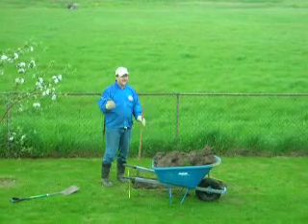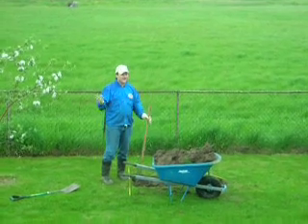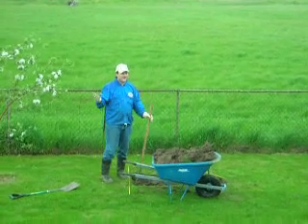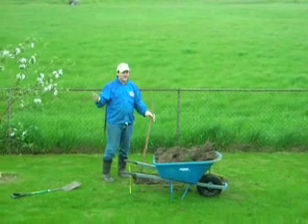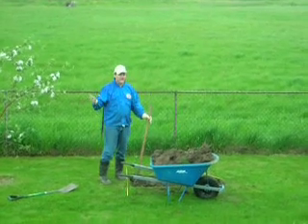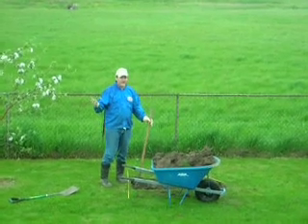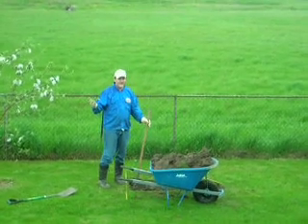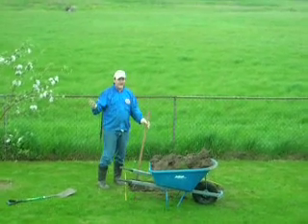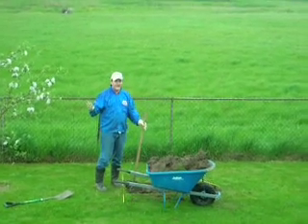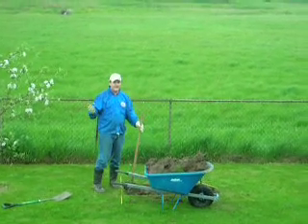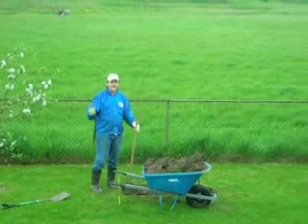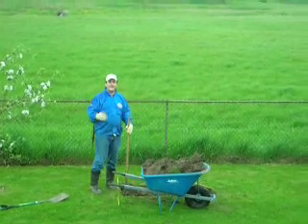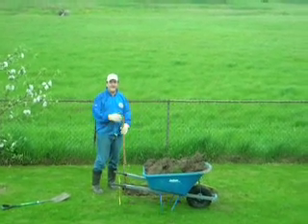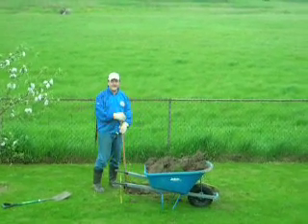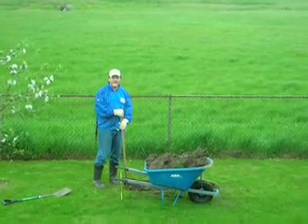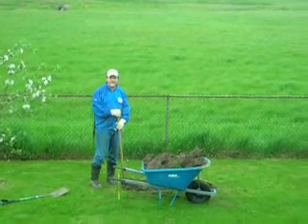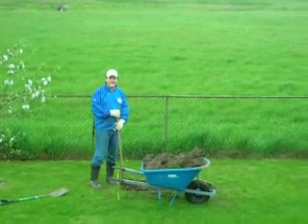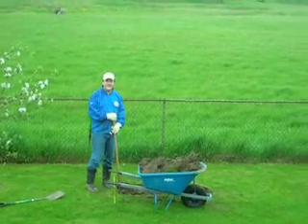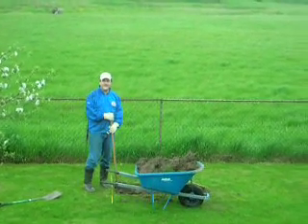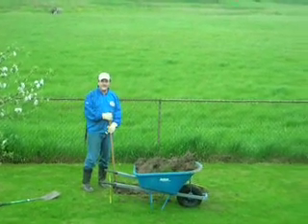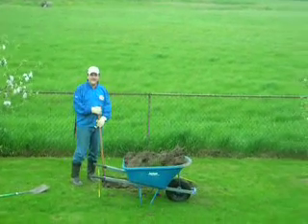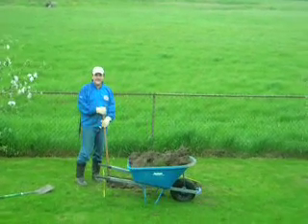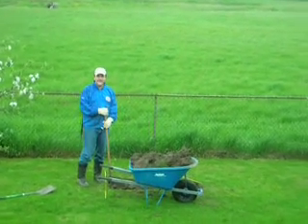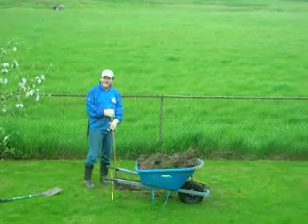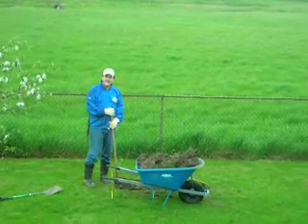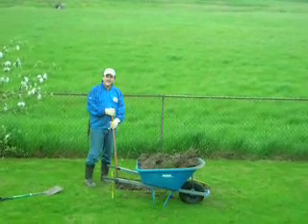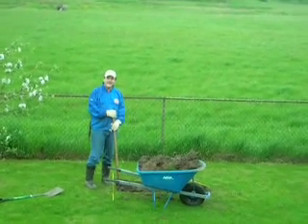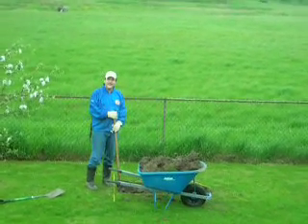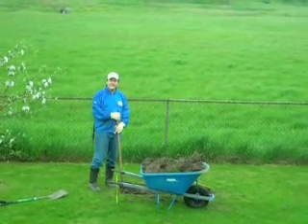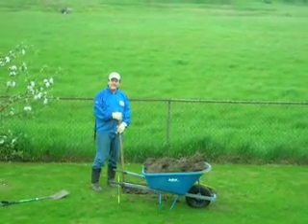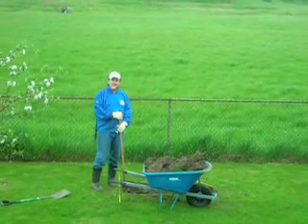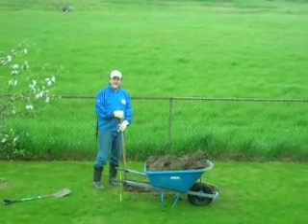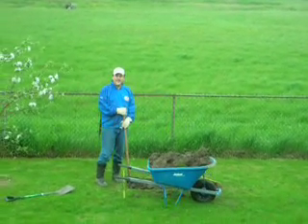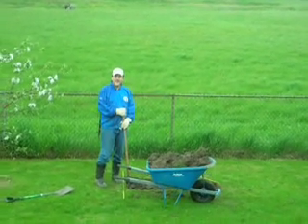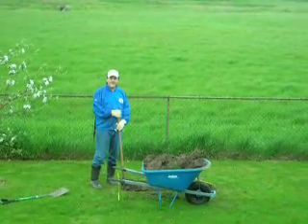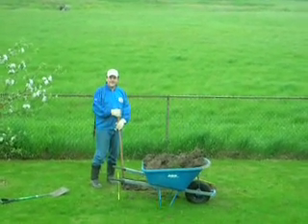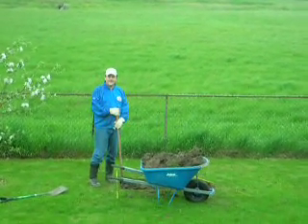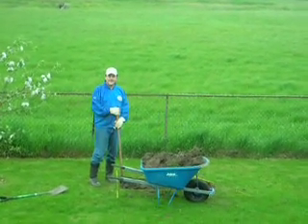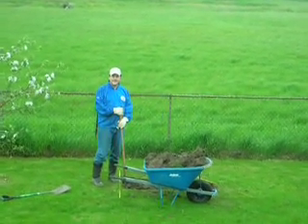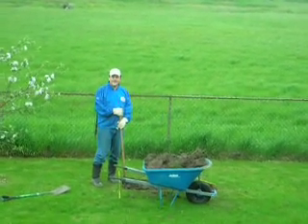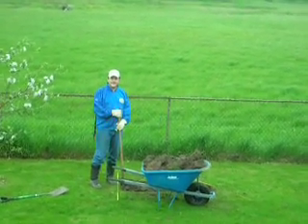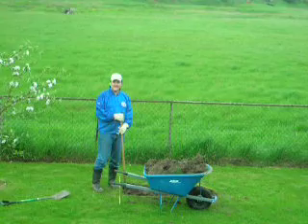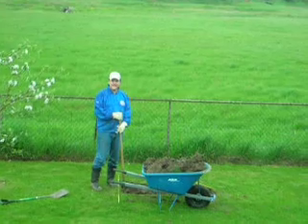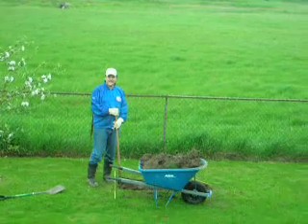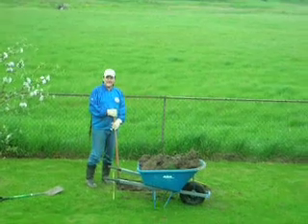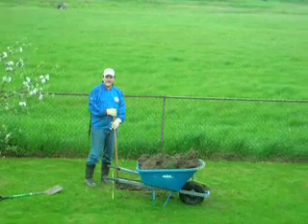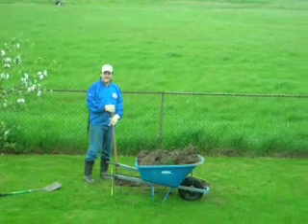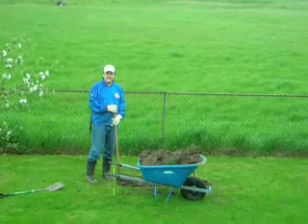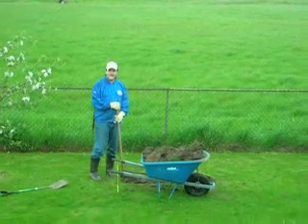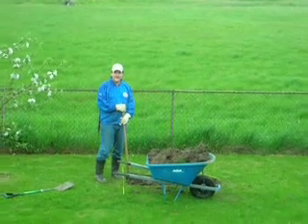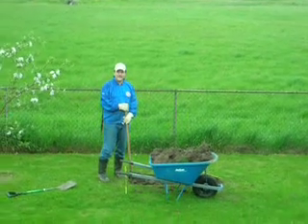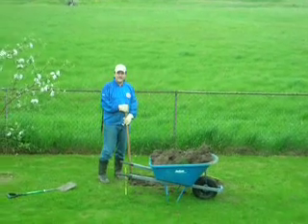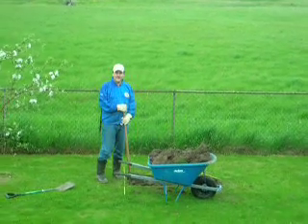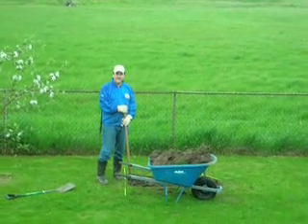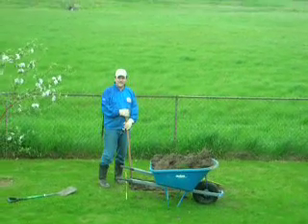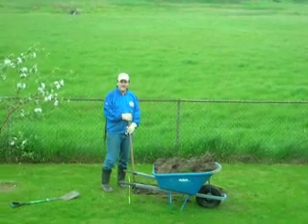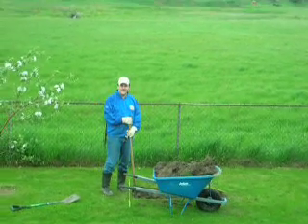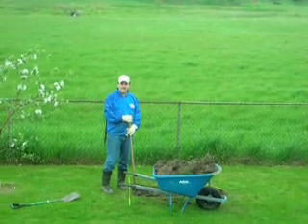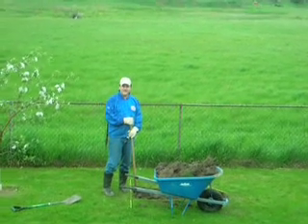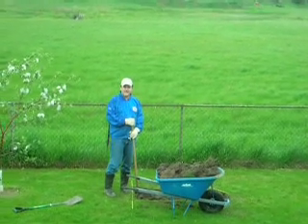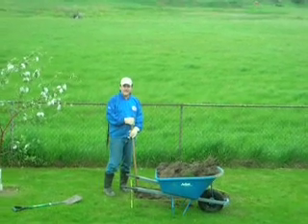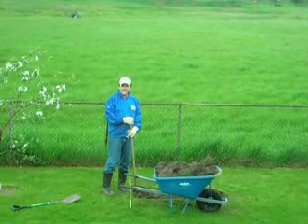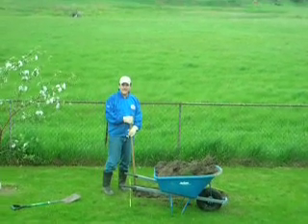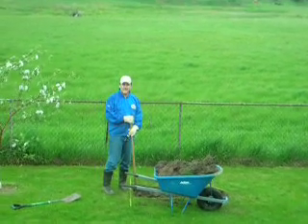Of course it's raining — the one day I wanted to dig. But anyhow, this is just the start of my video documentation.